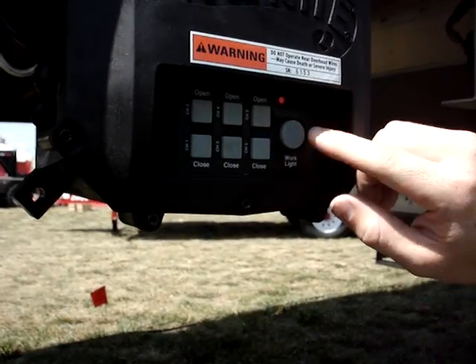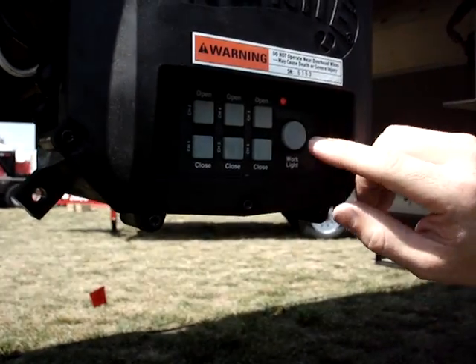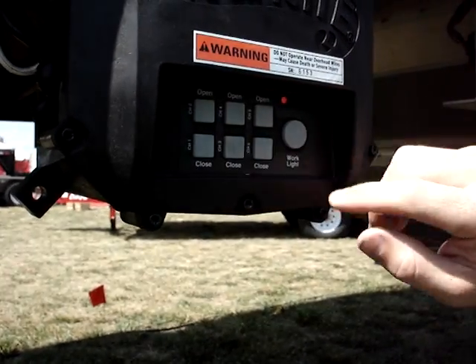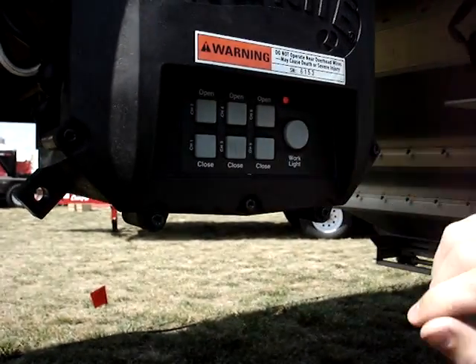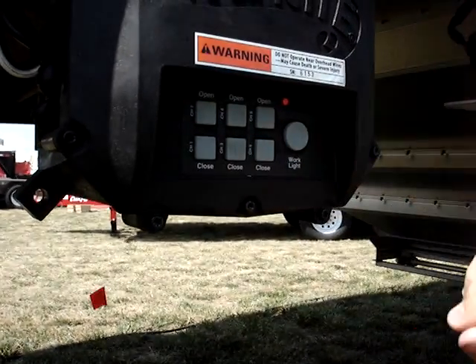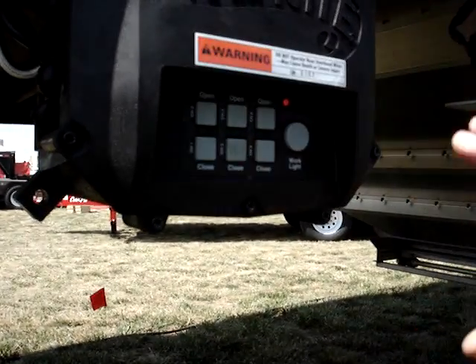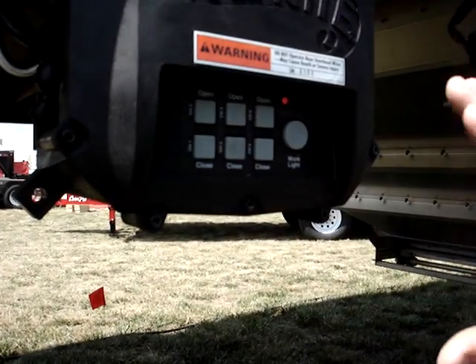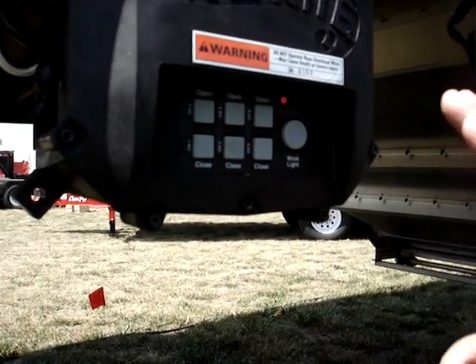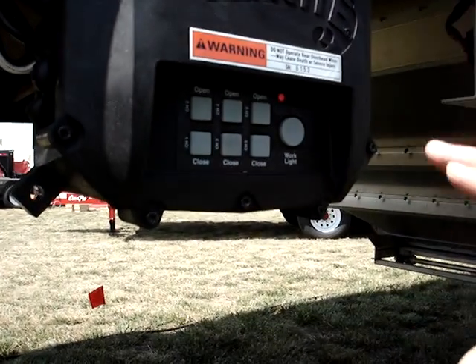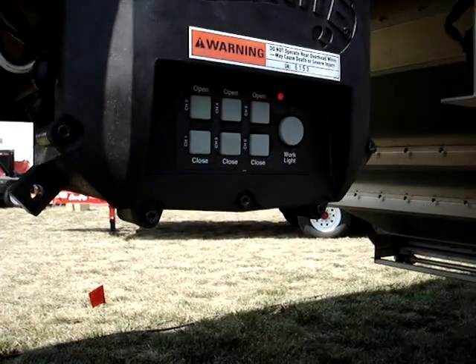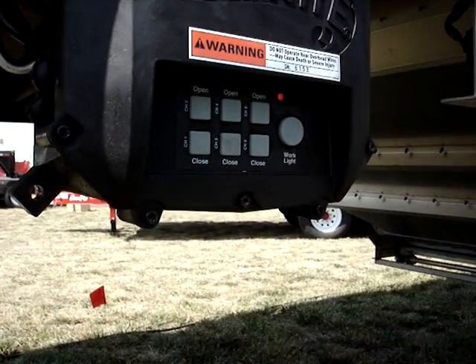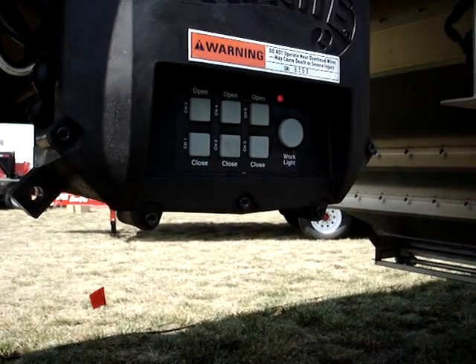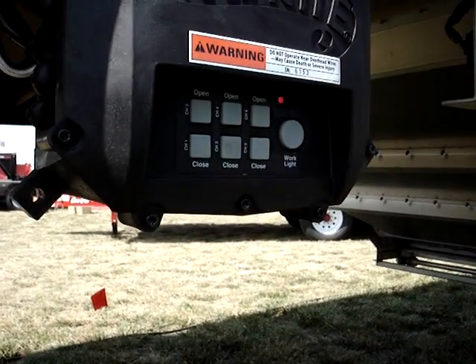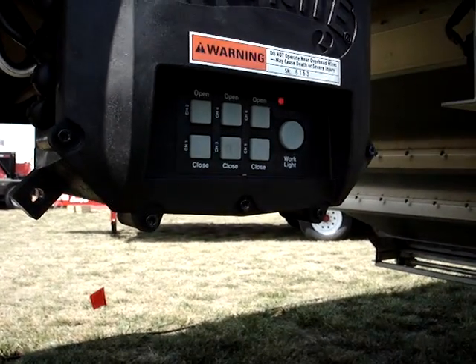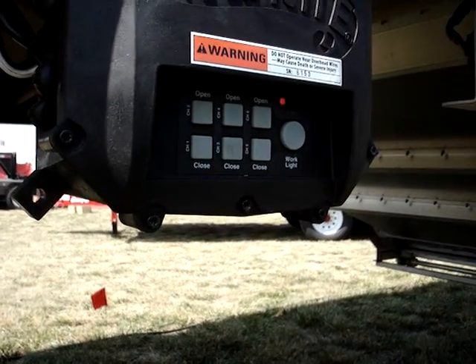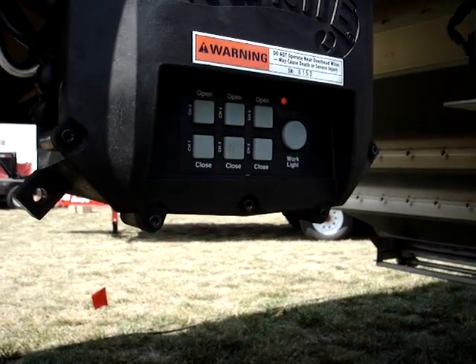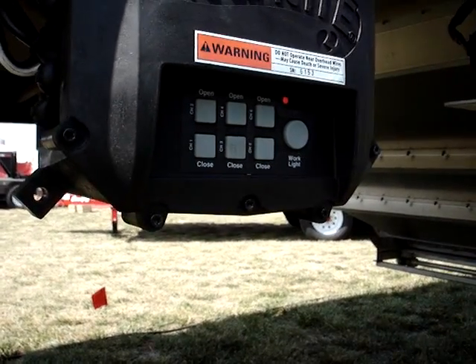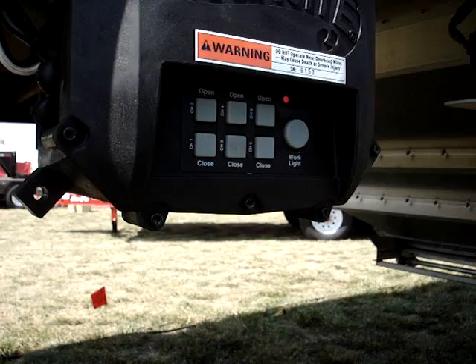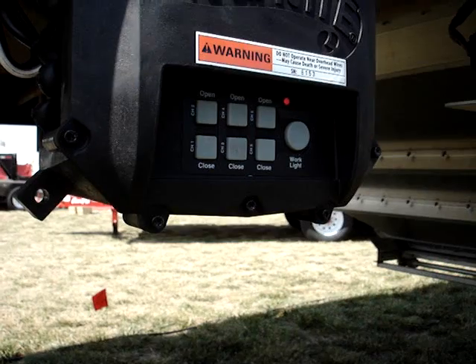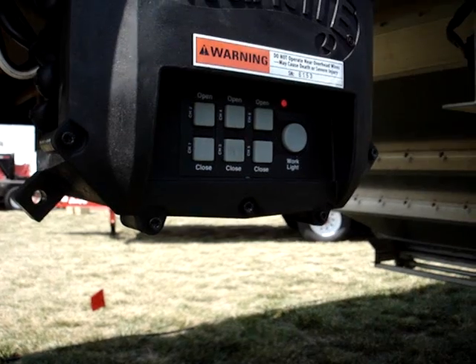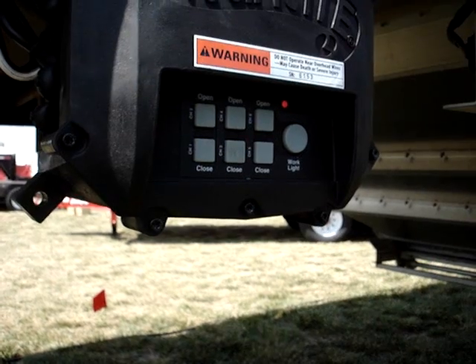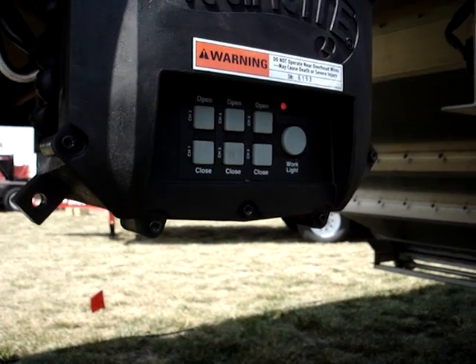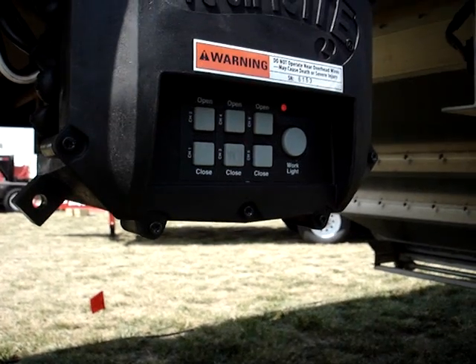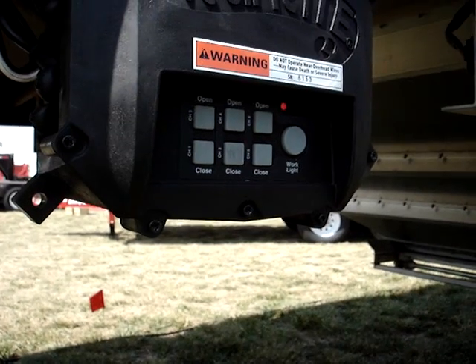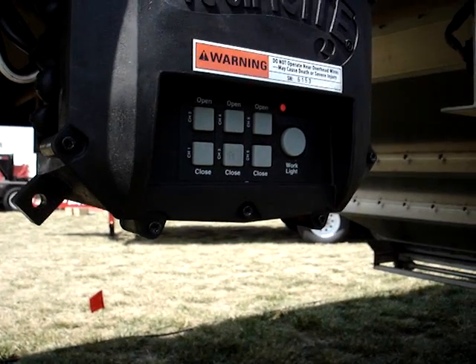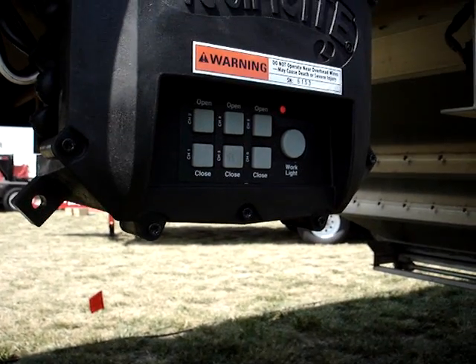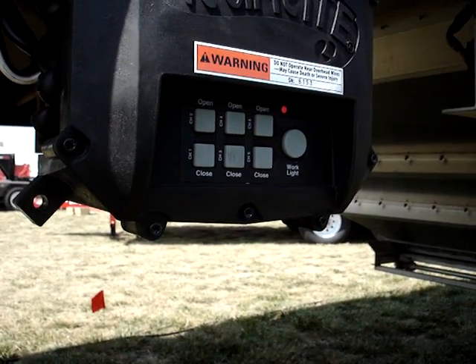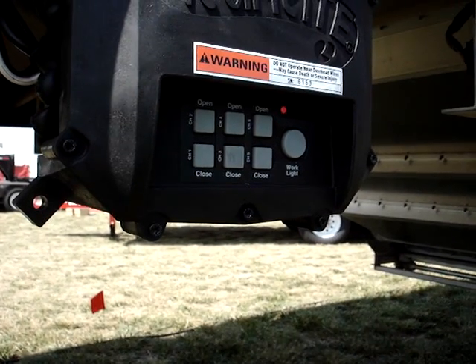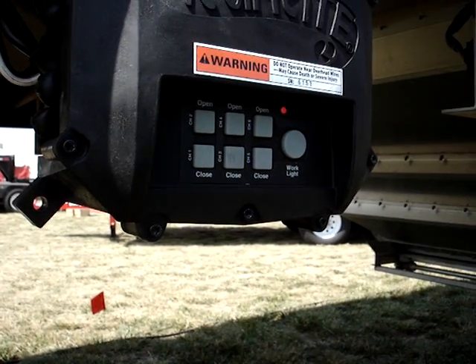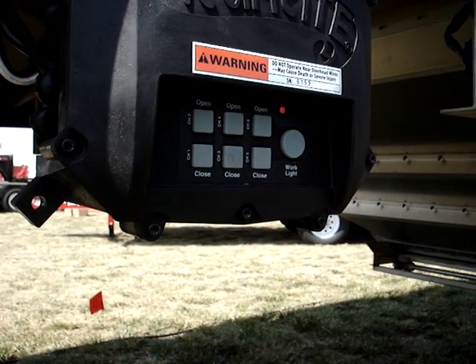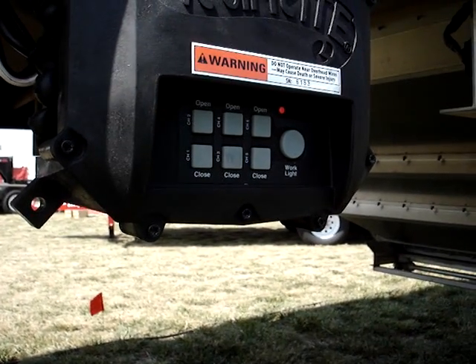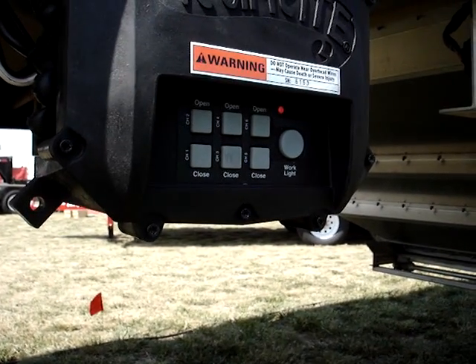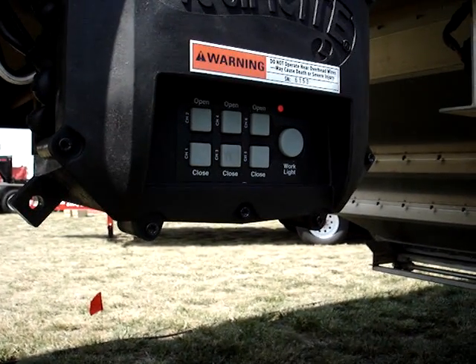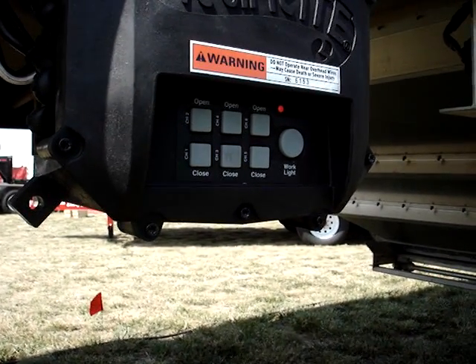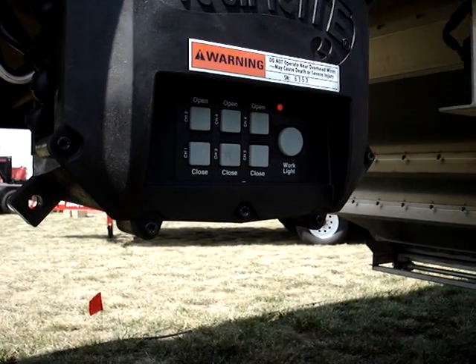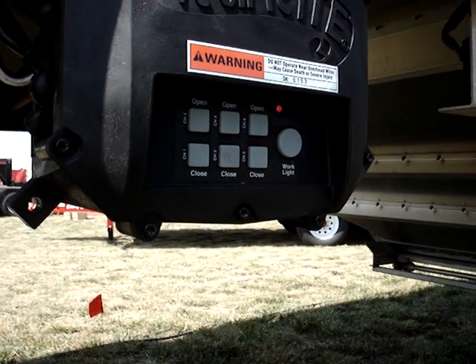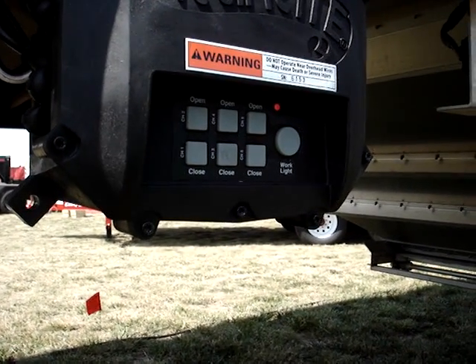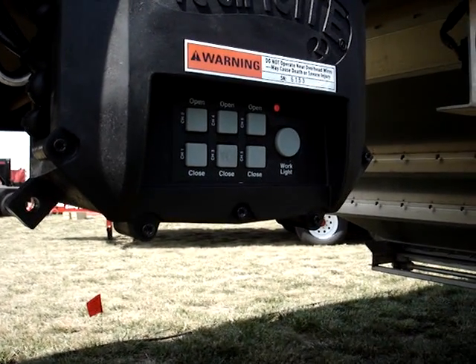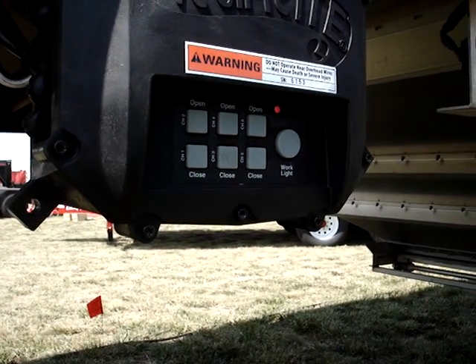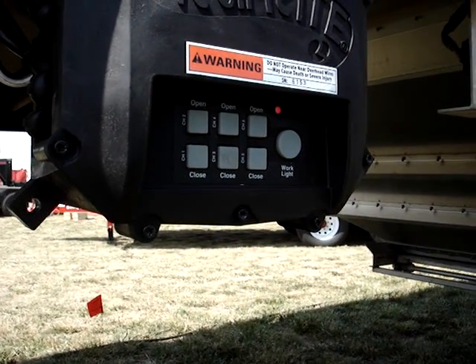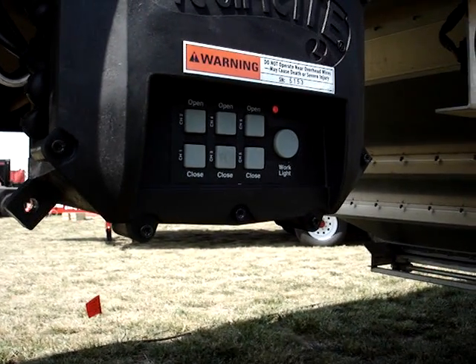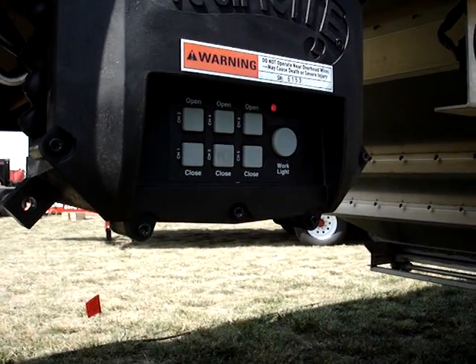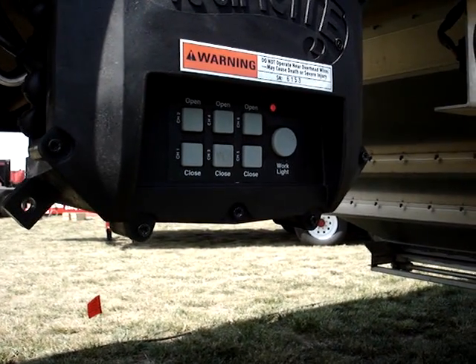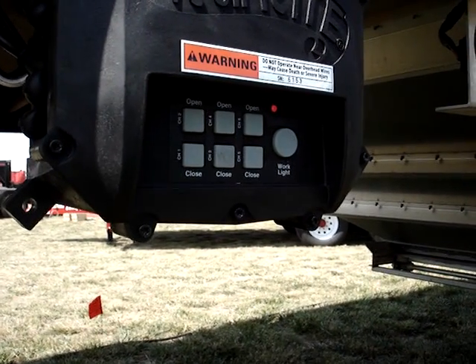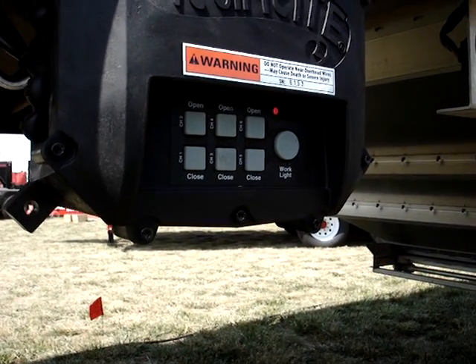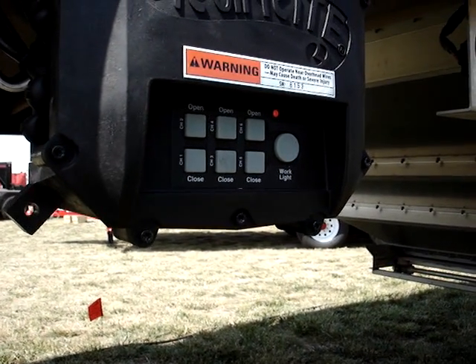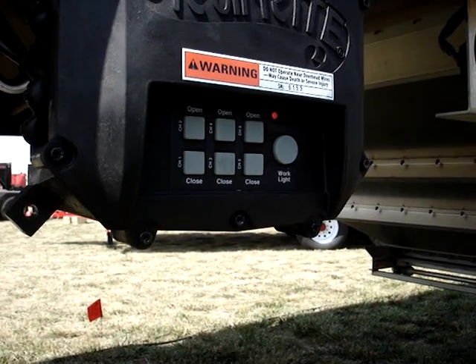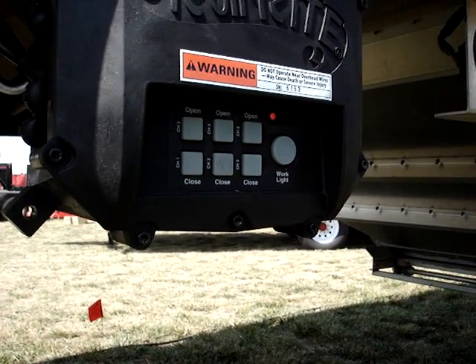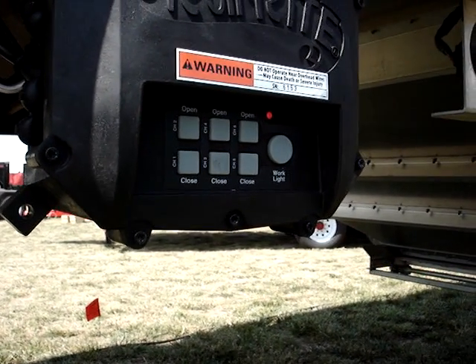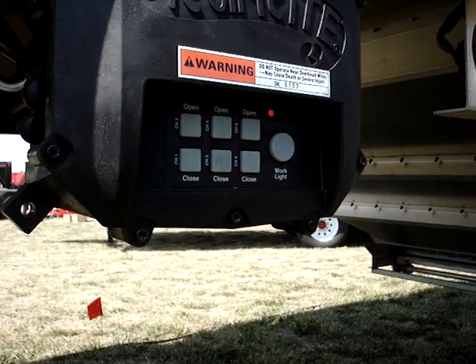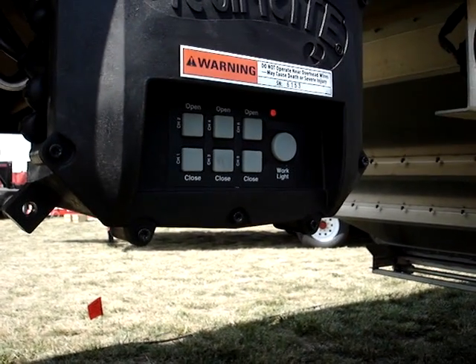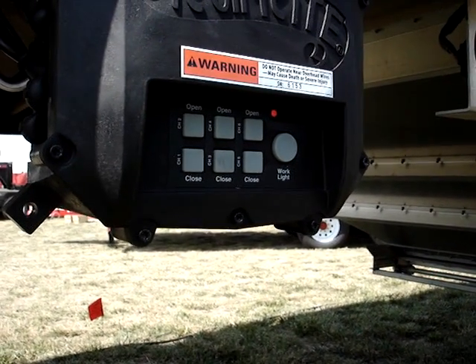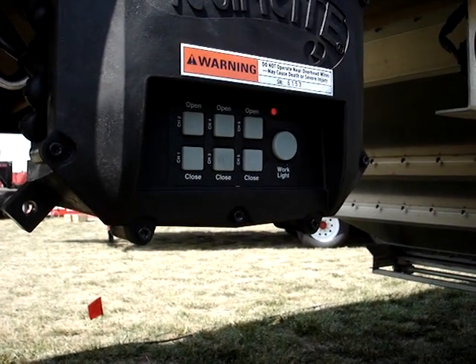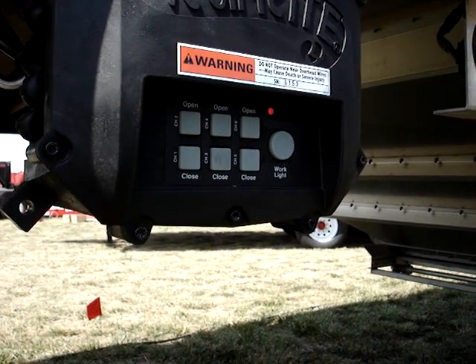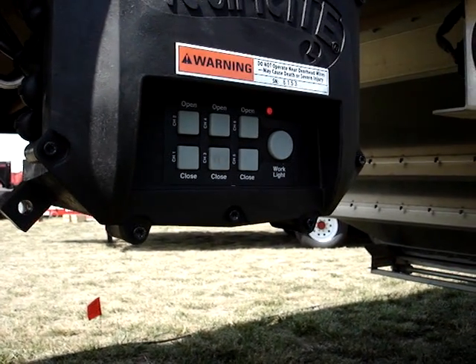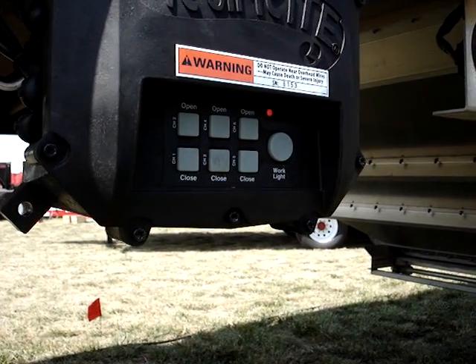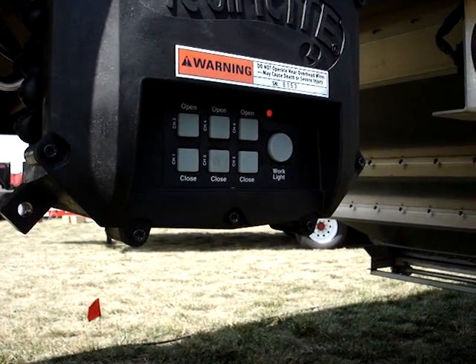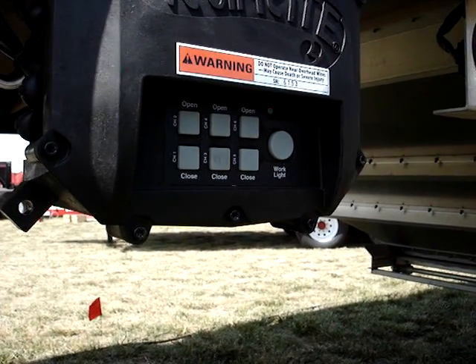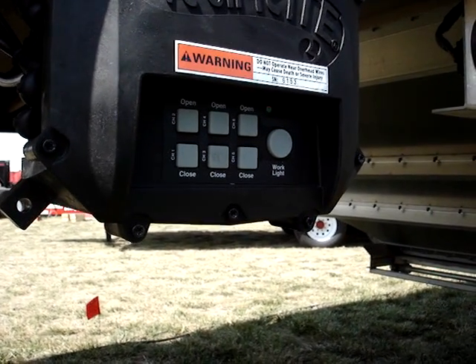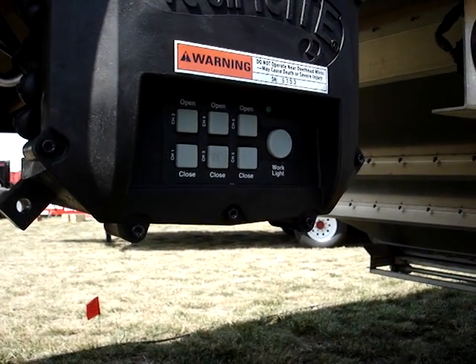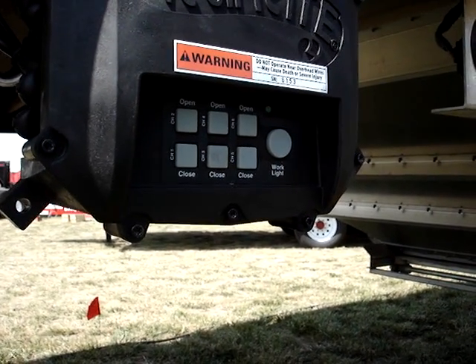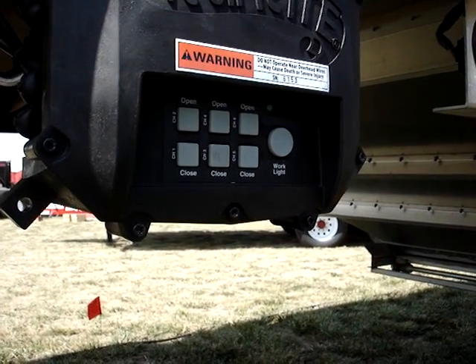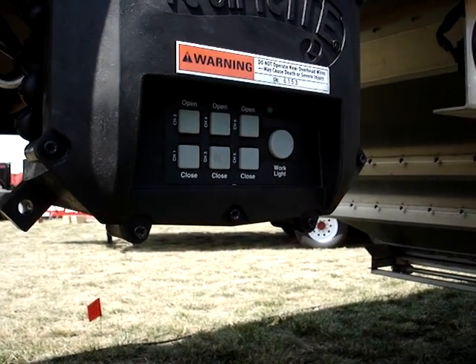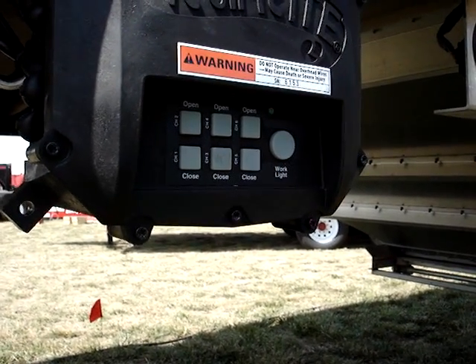Now we can just let the box sit for a couple of seconds and it will exit program mode. At that point, the limit switches will be programmed for the hopper doors.